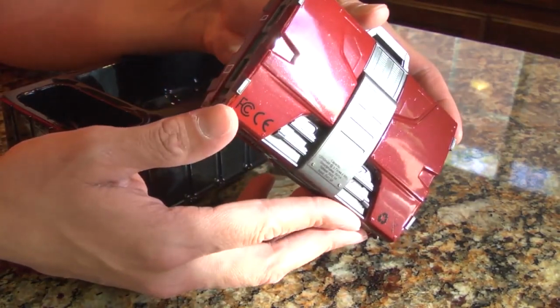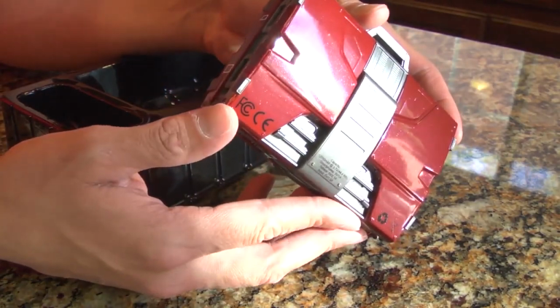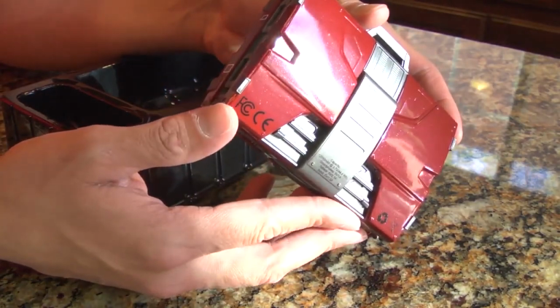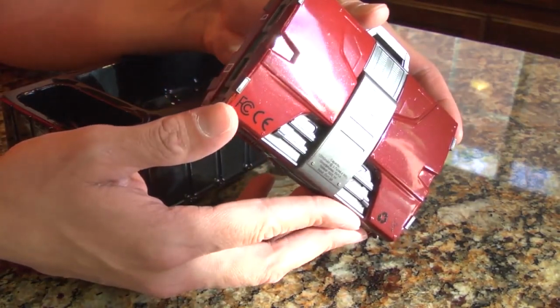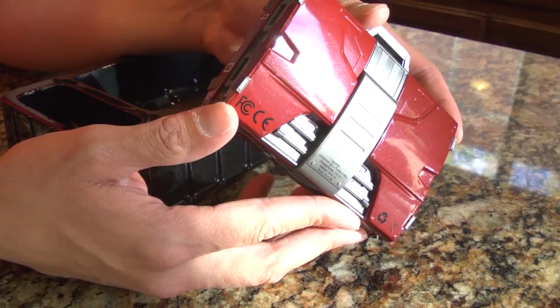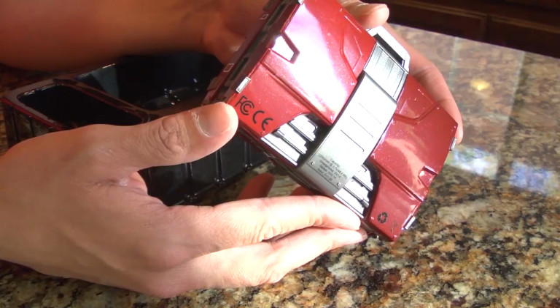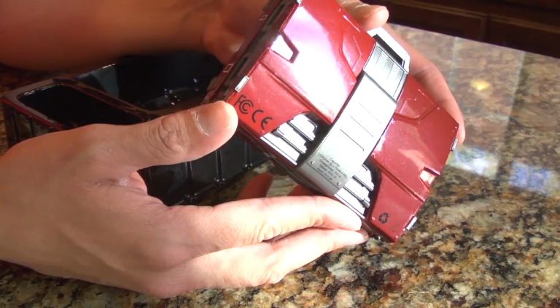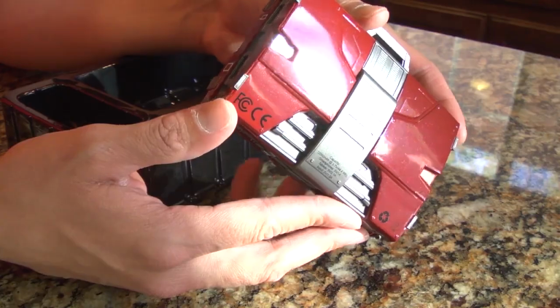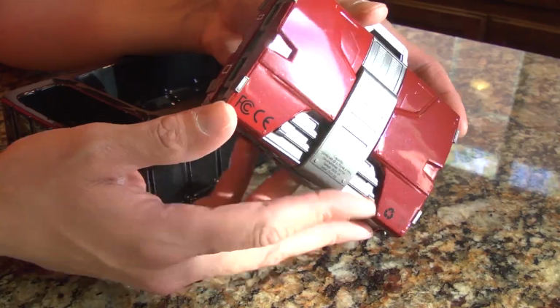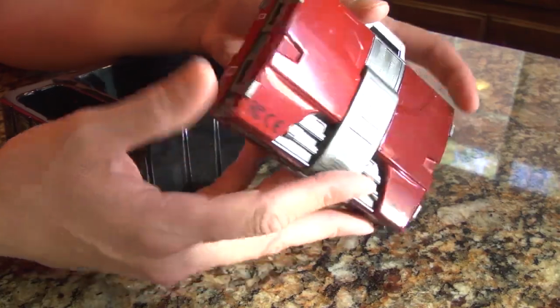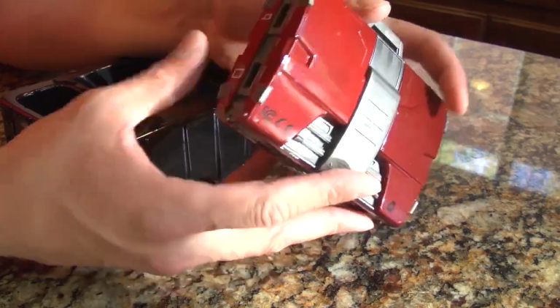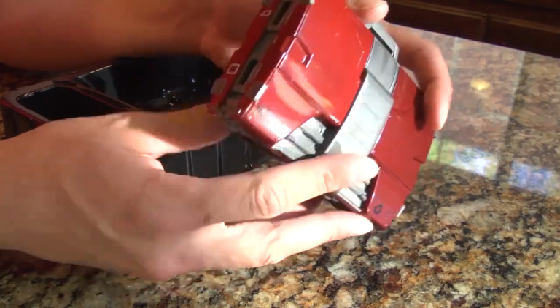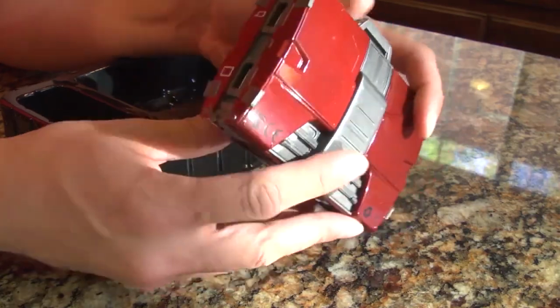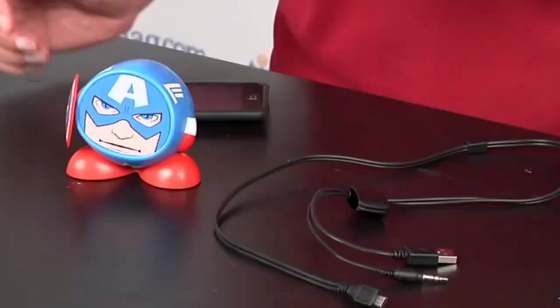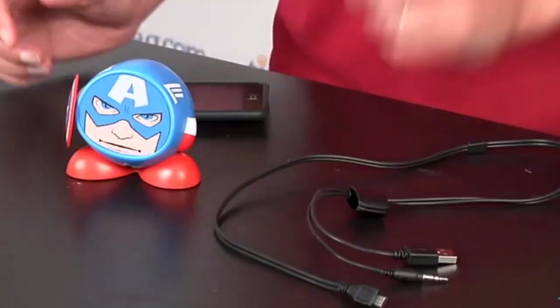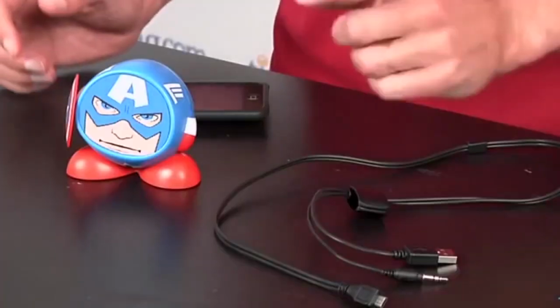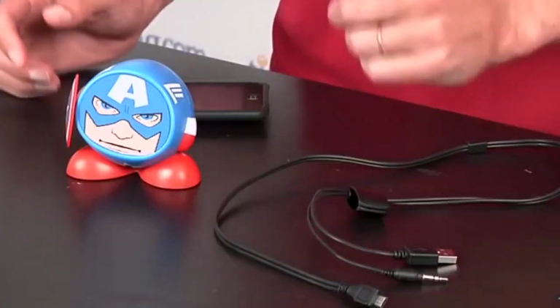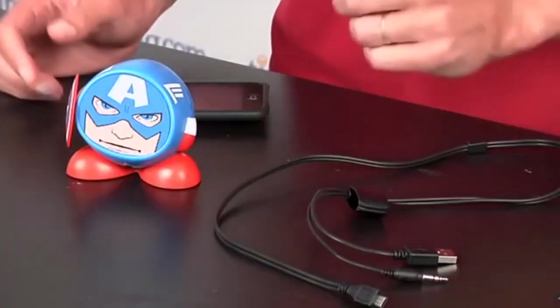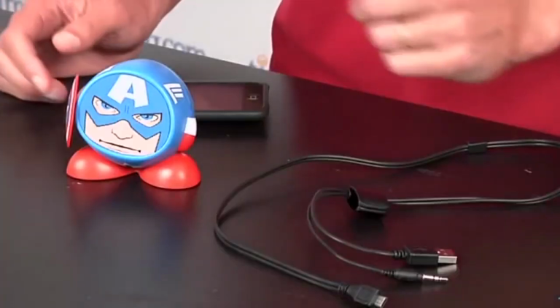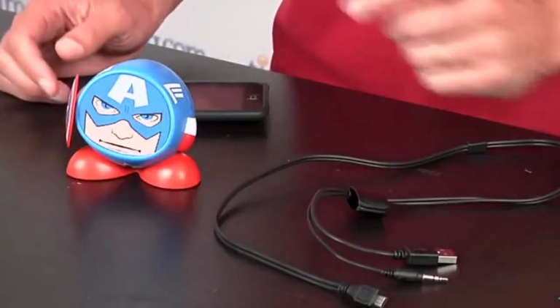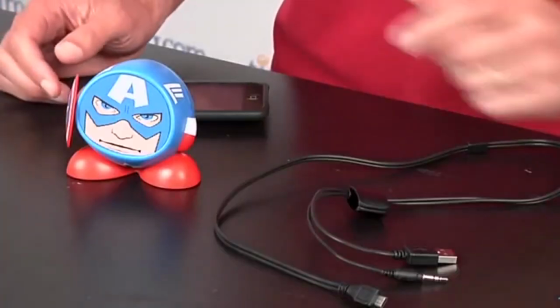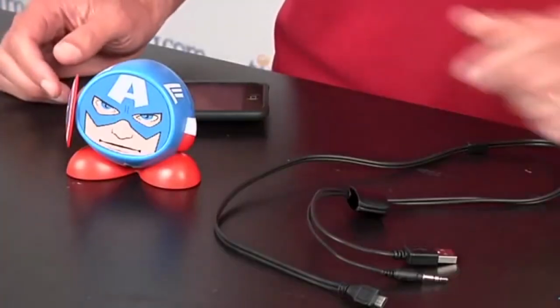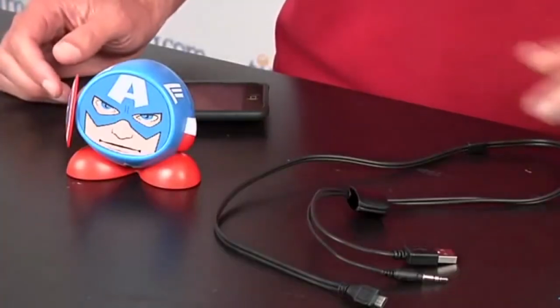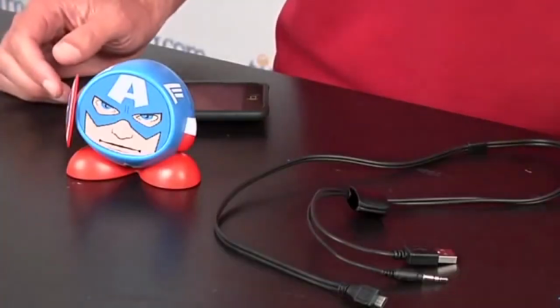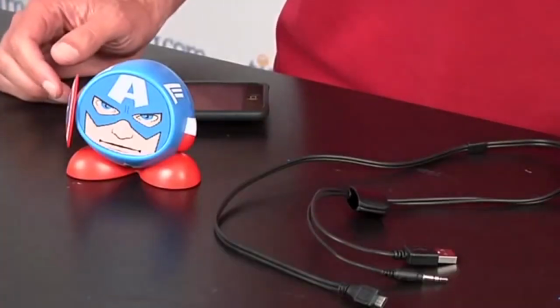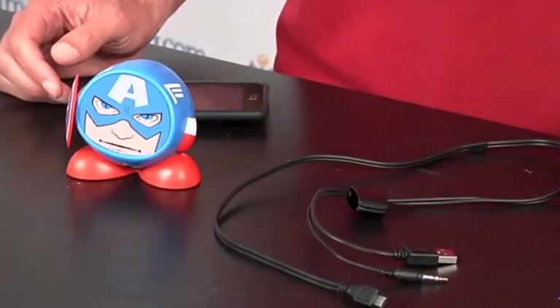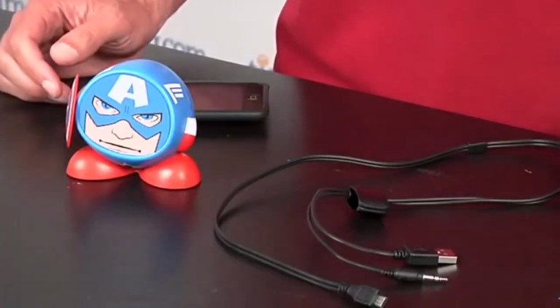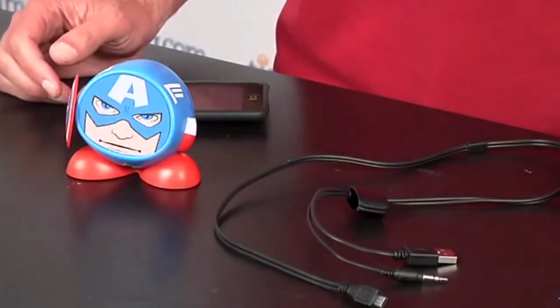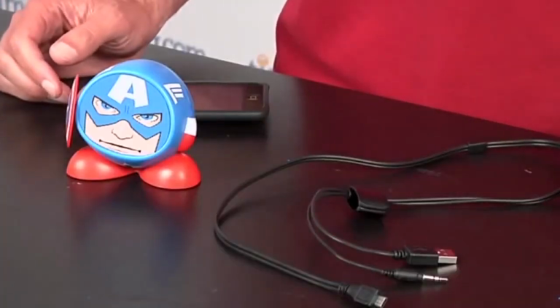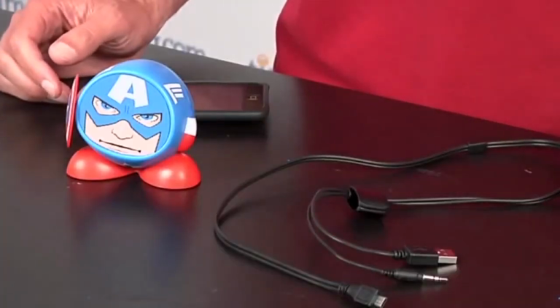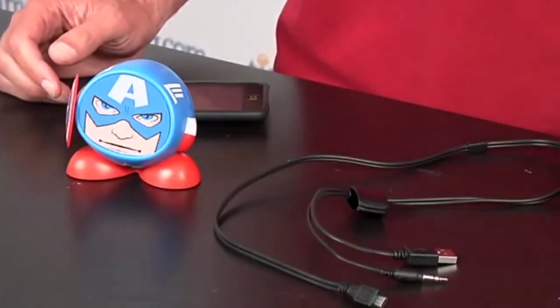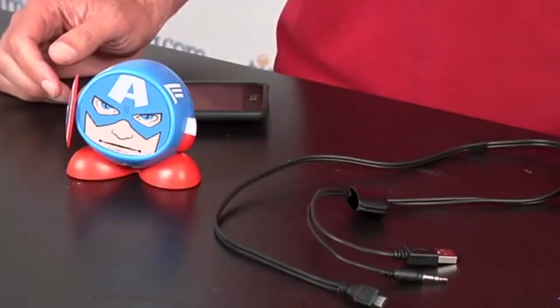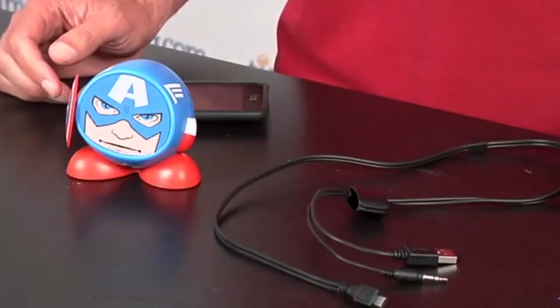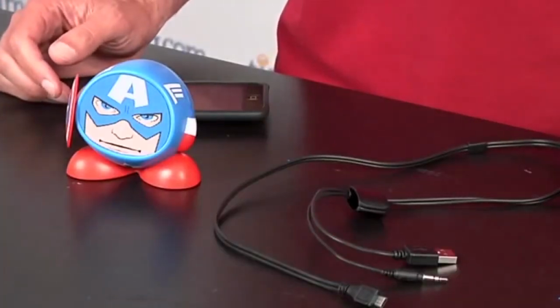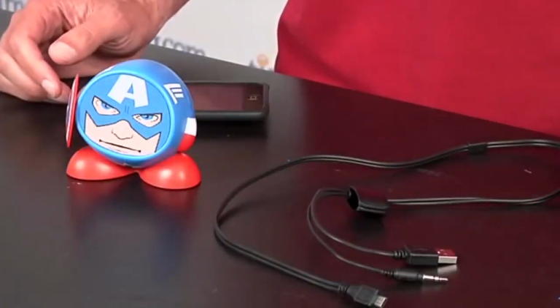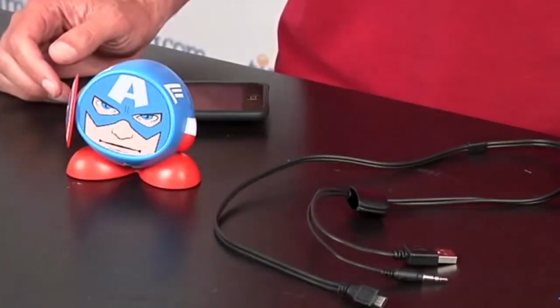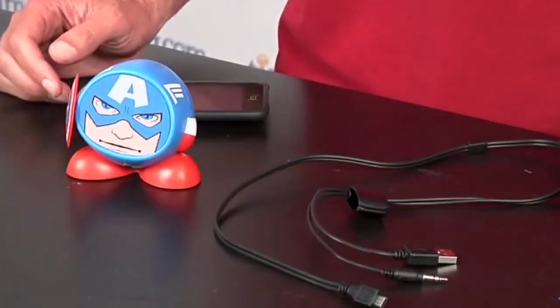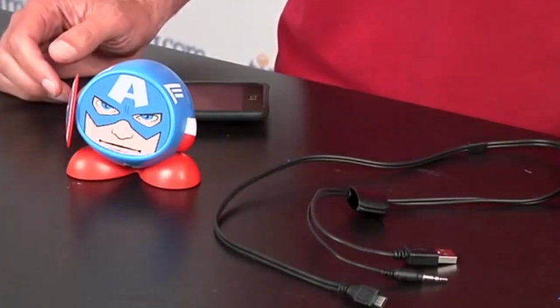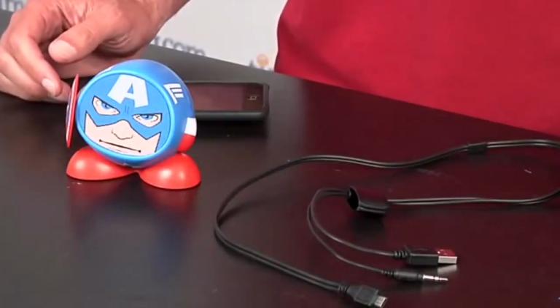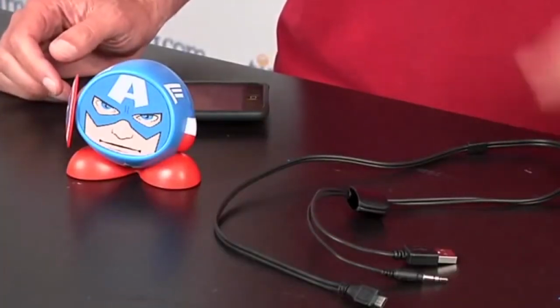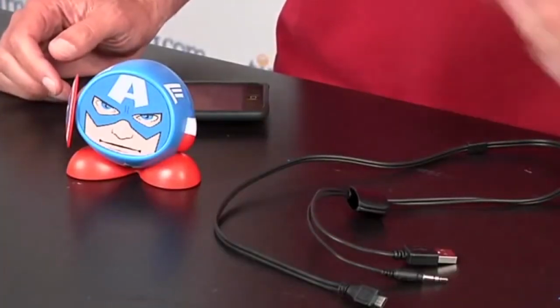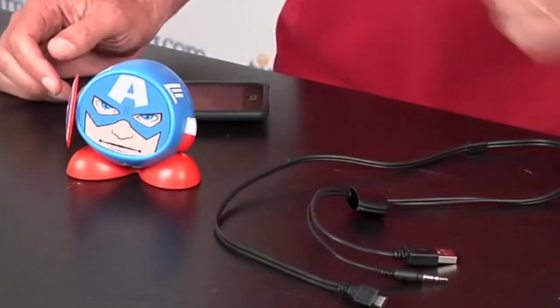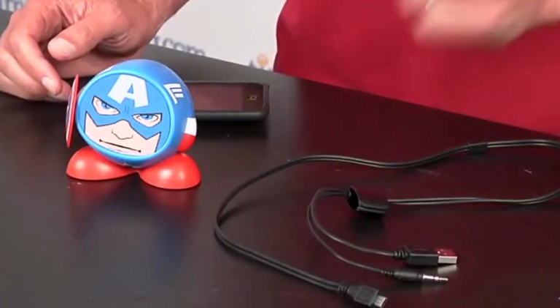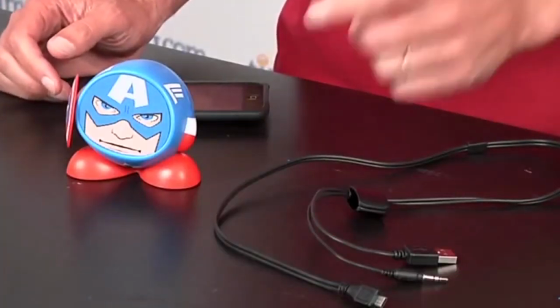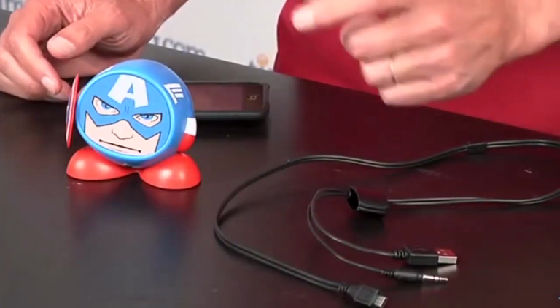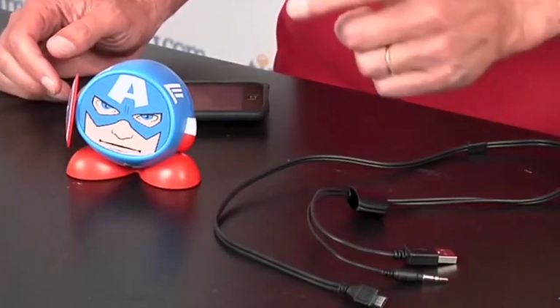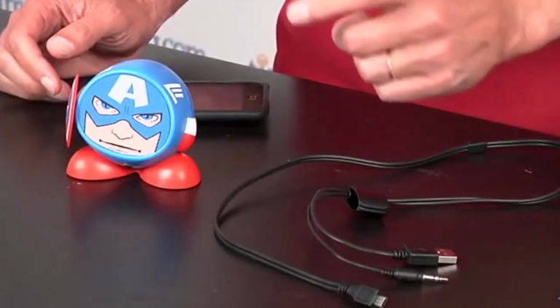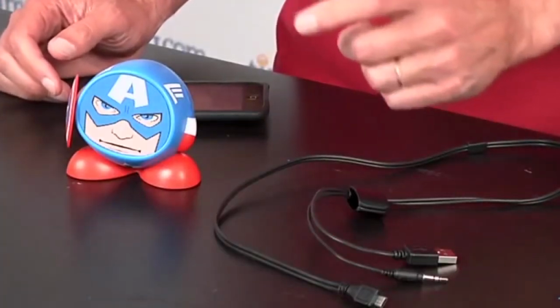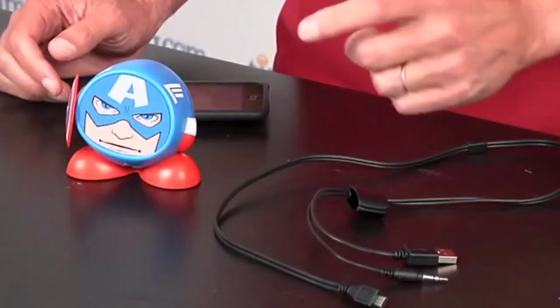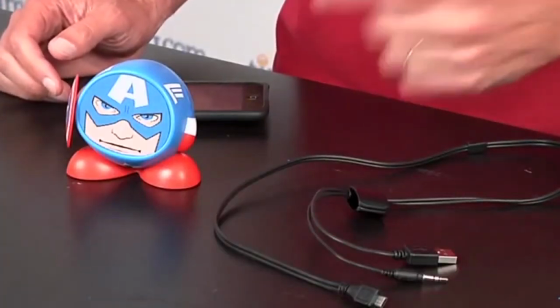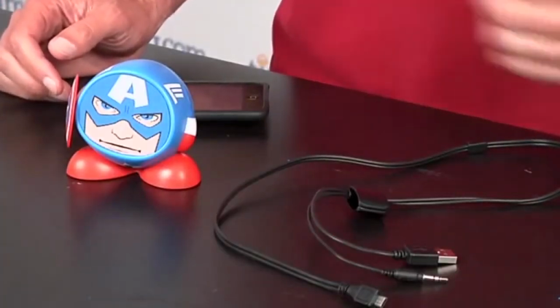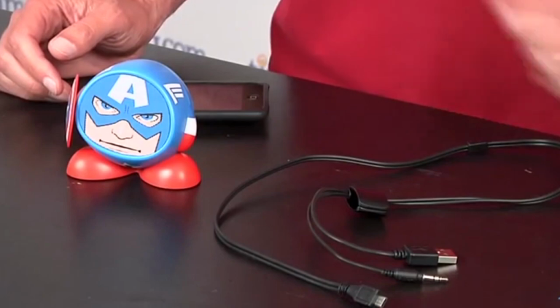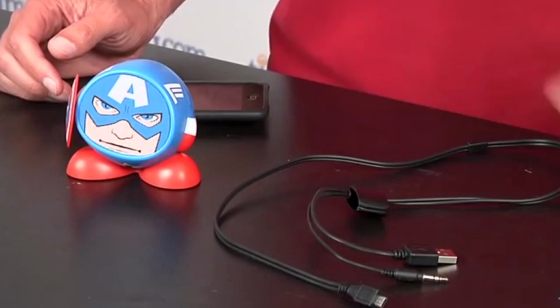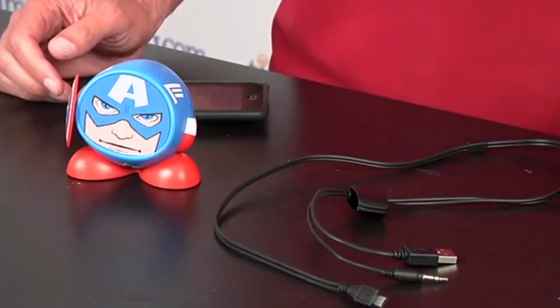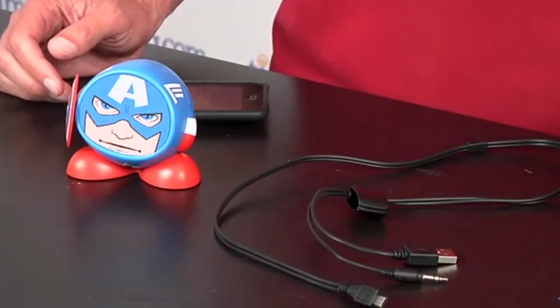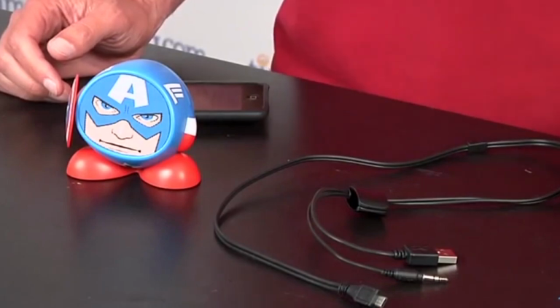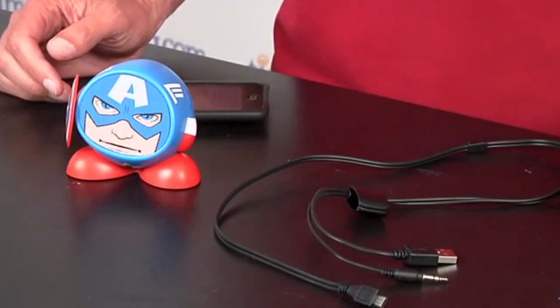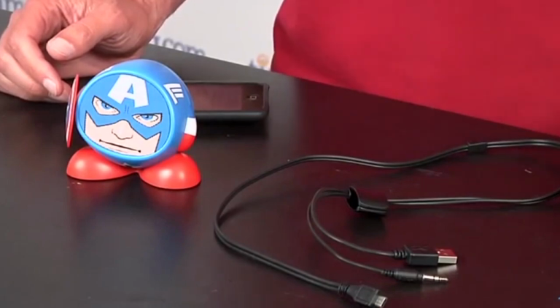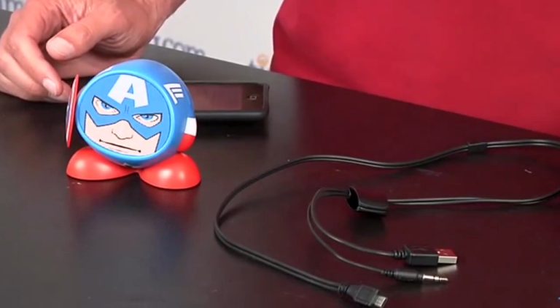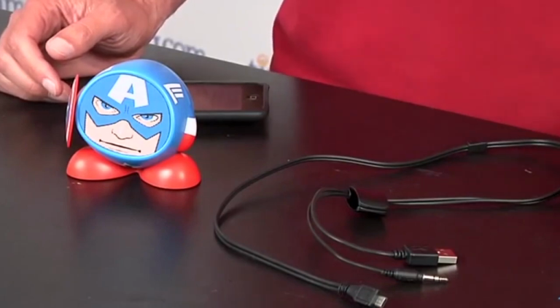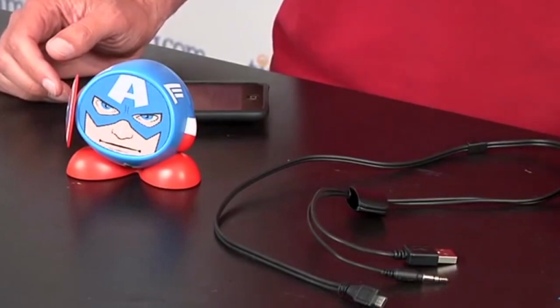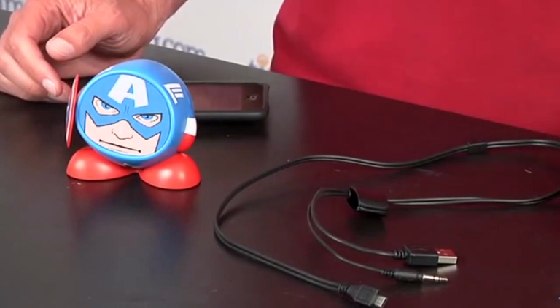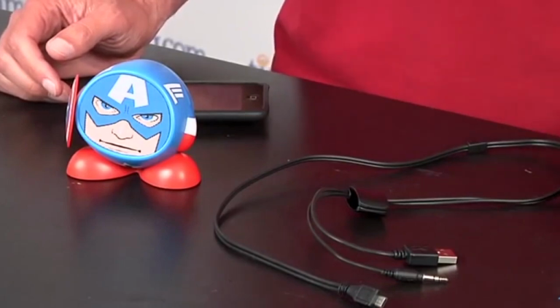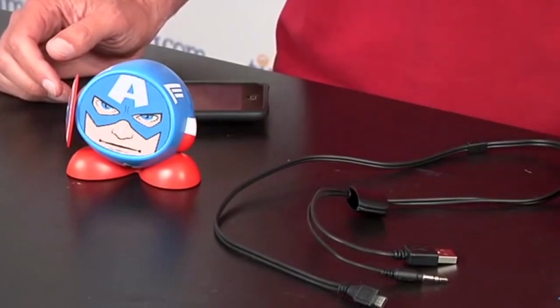In today's video, we will be showing you superhero gadgets that you can buy online. Without further ado, let's begin.